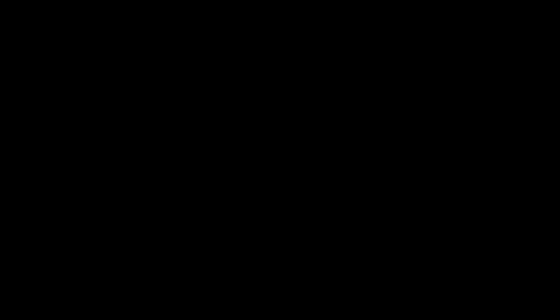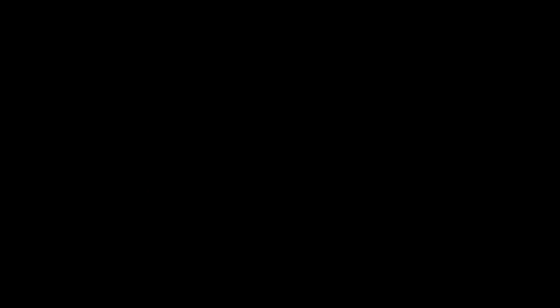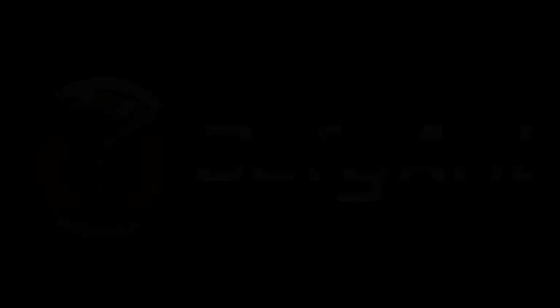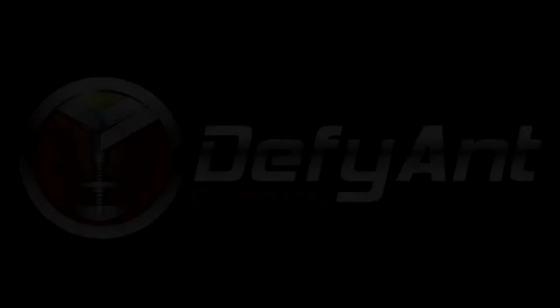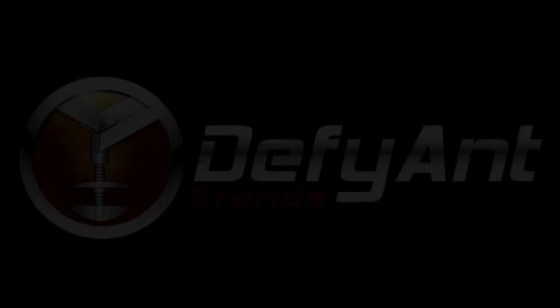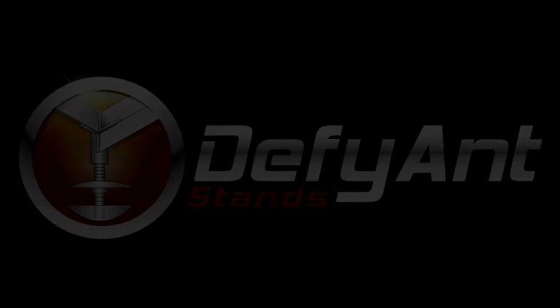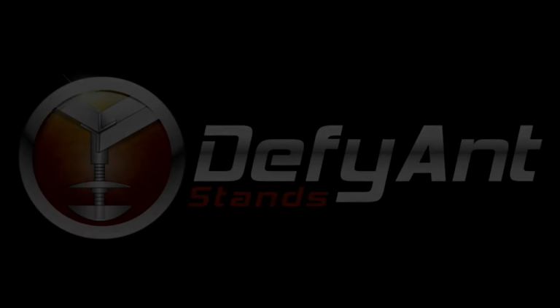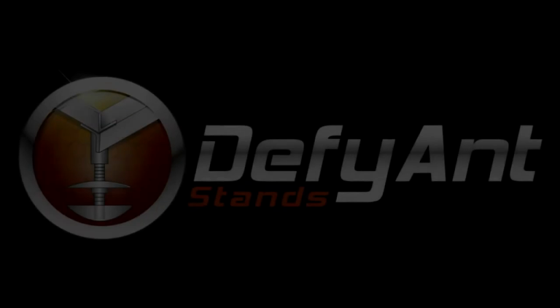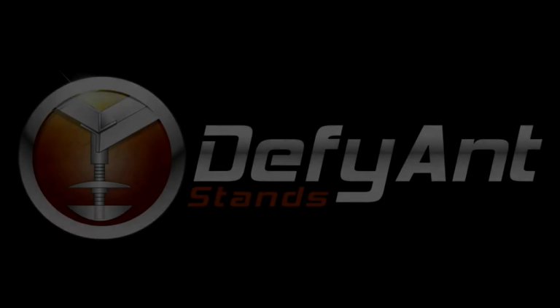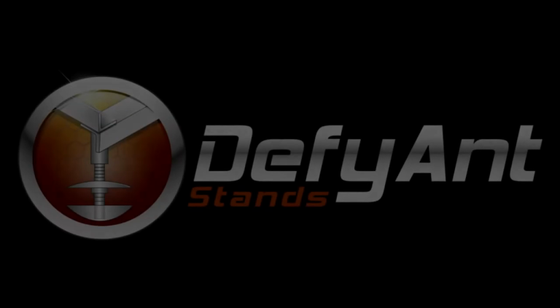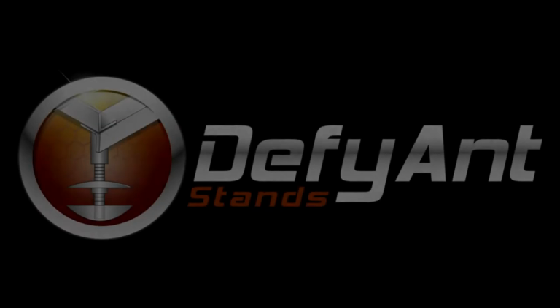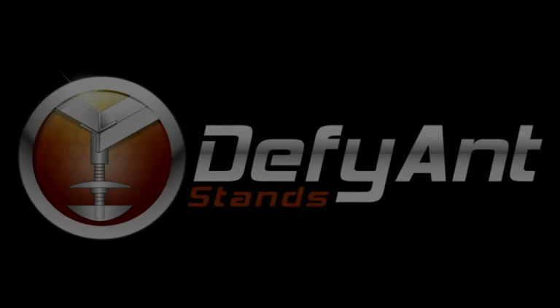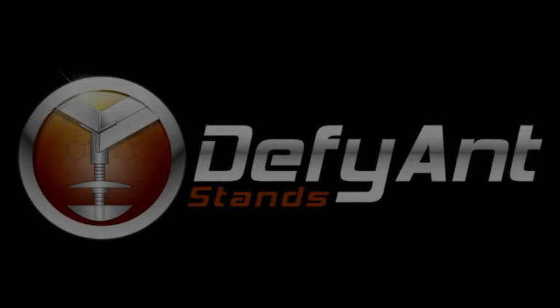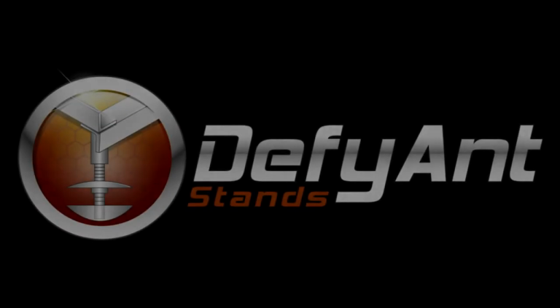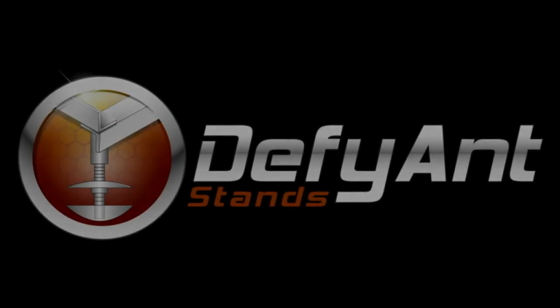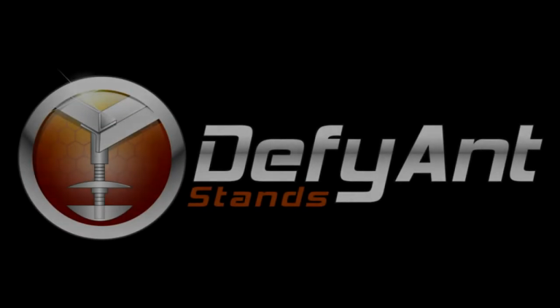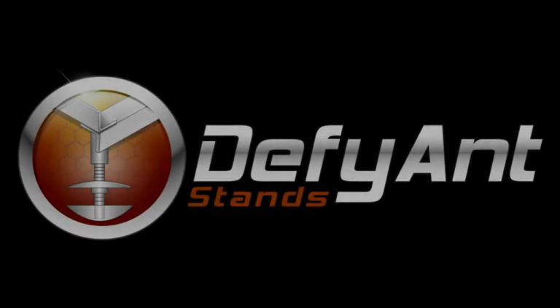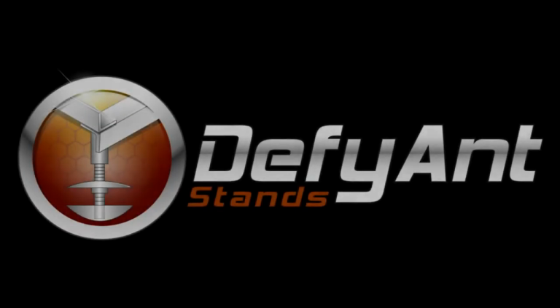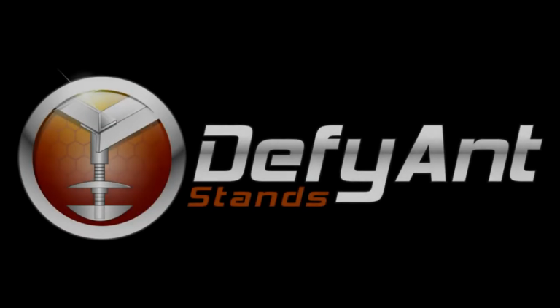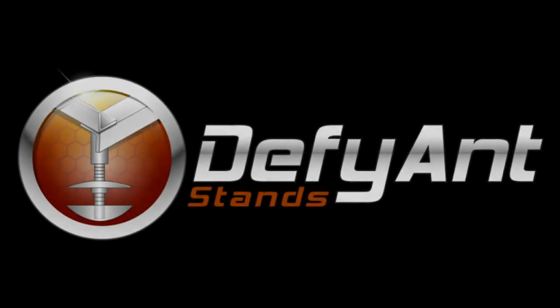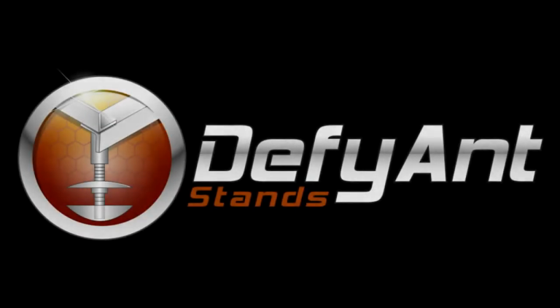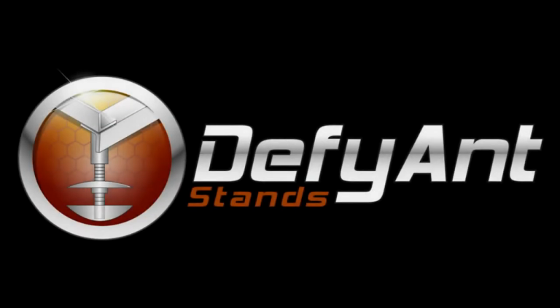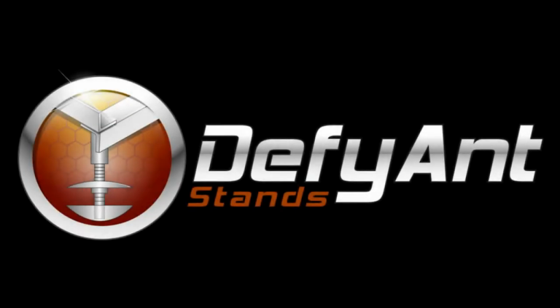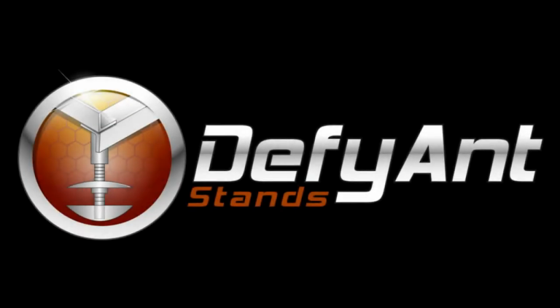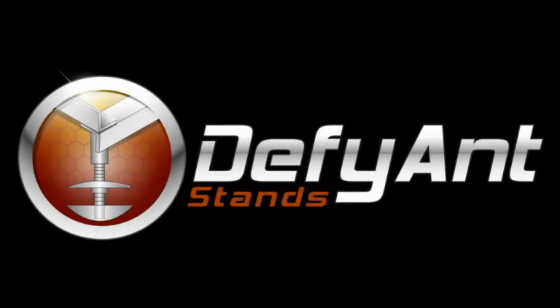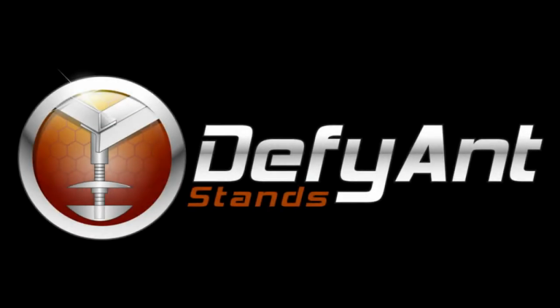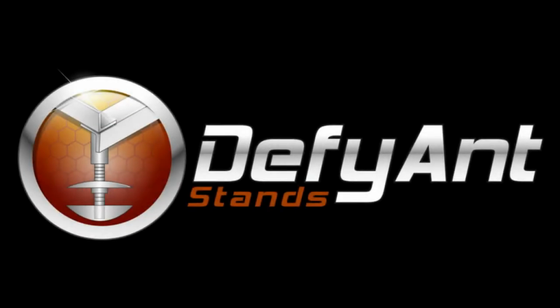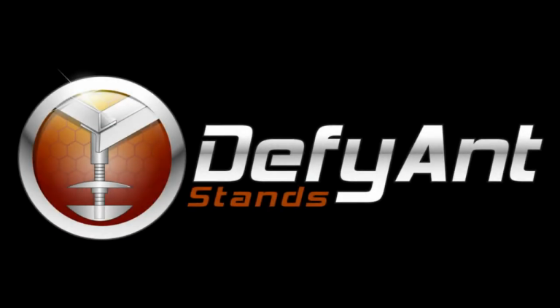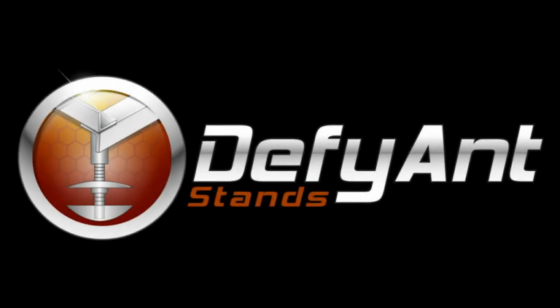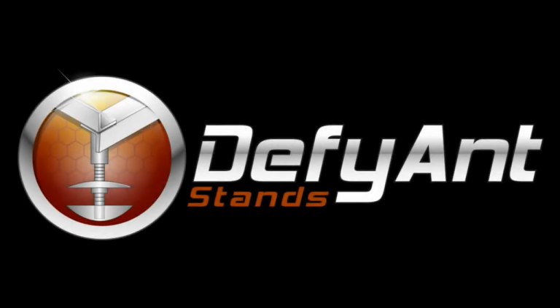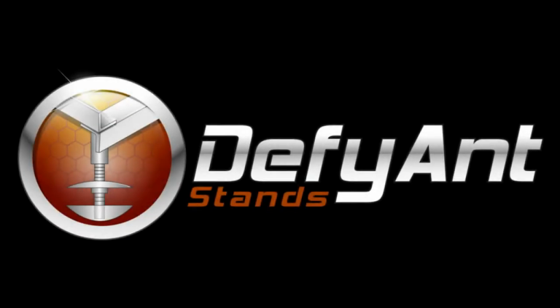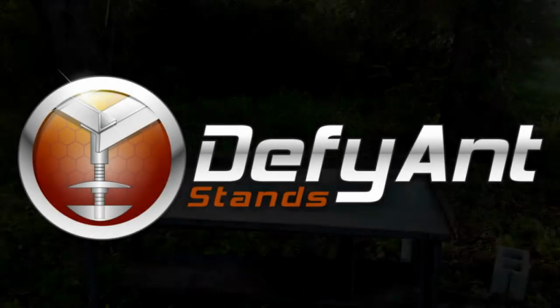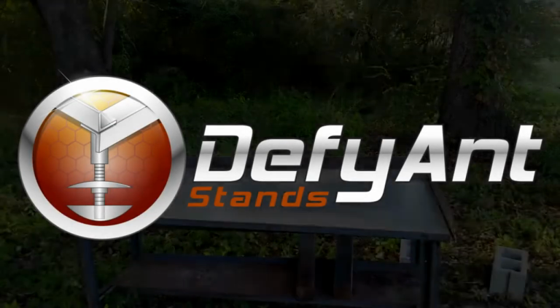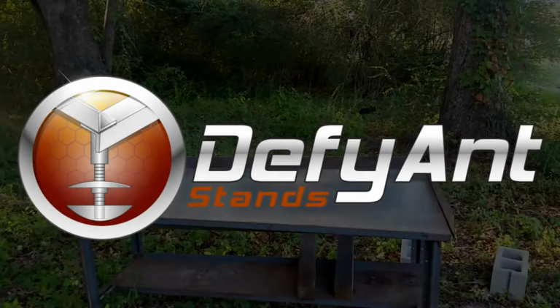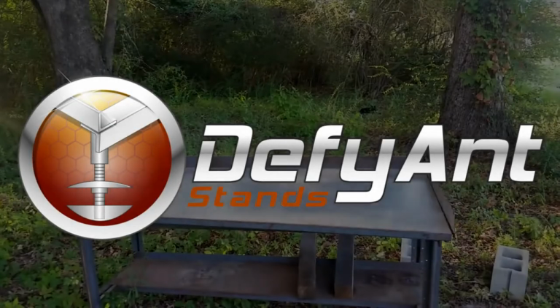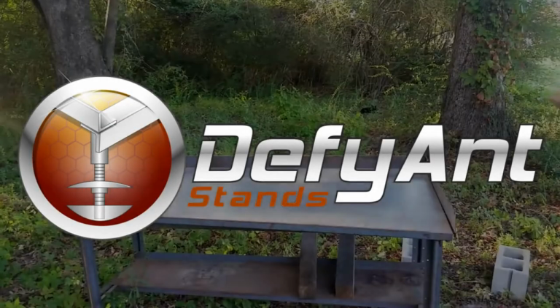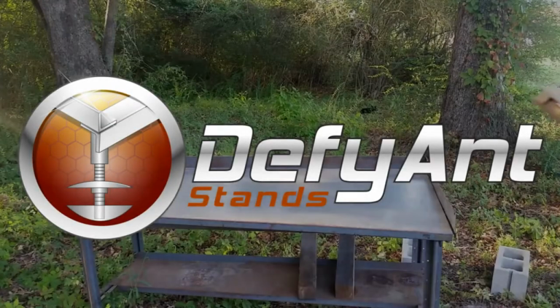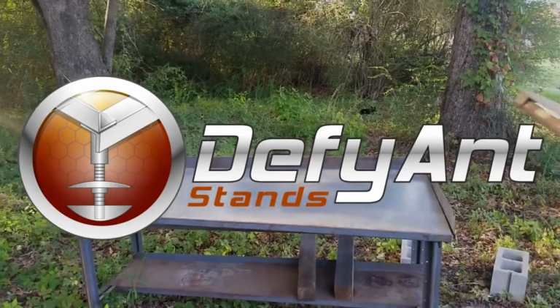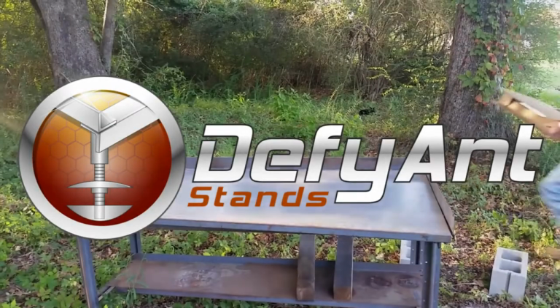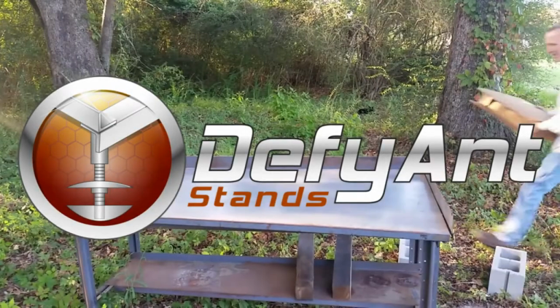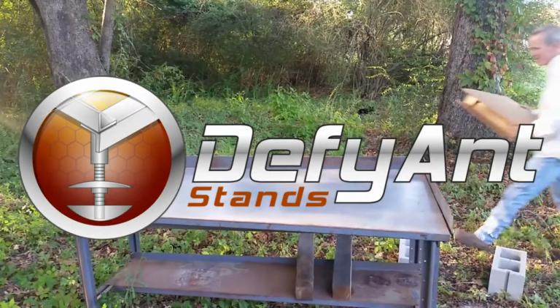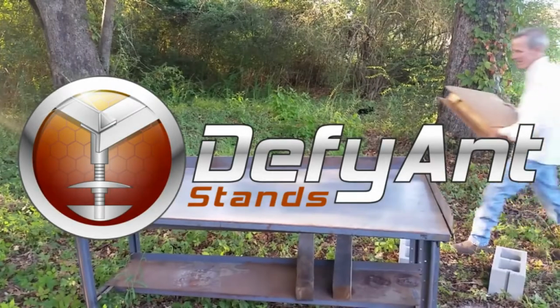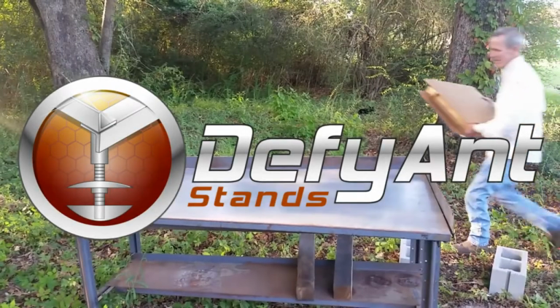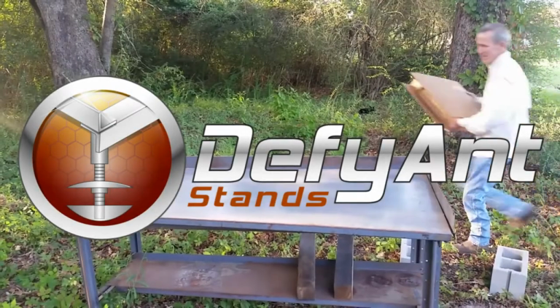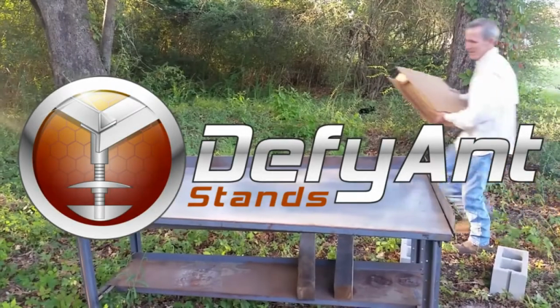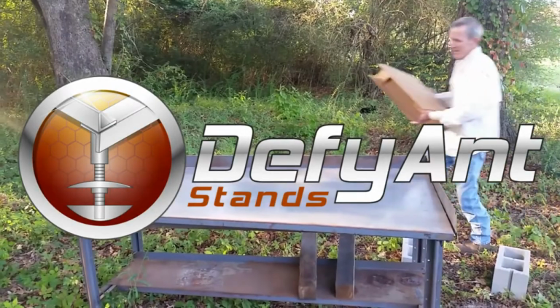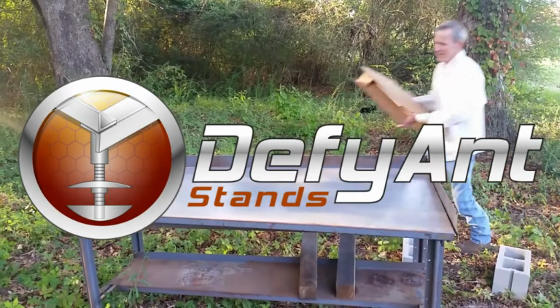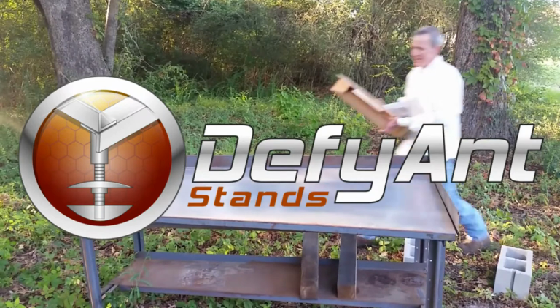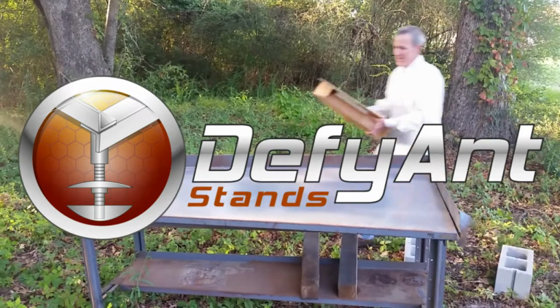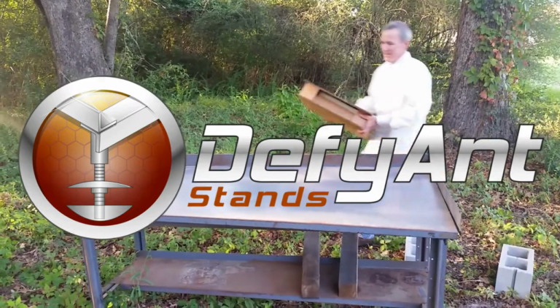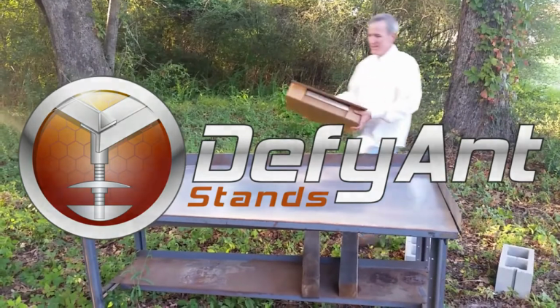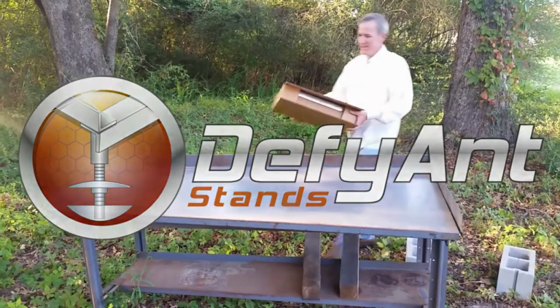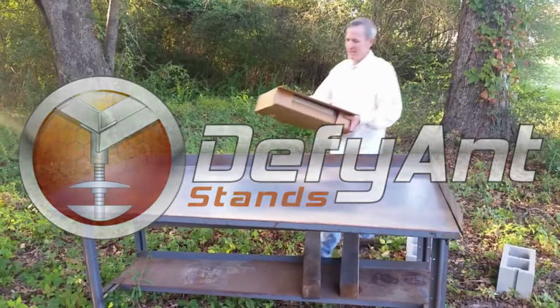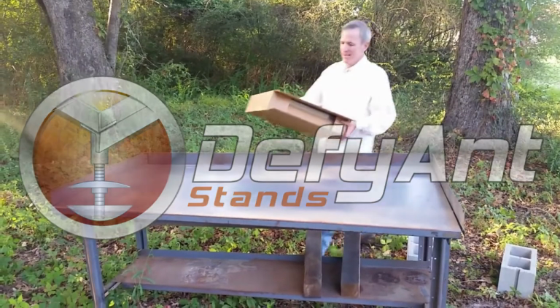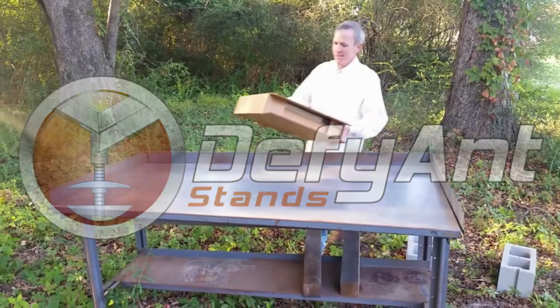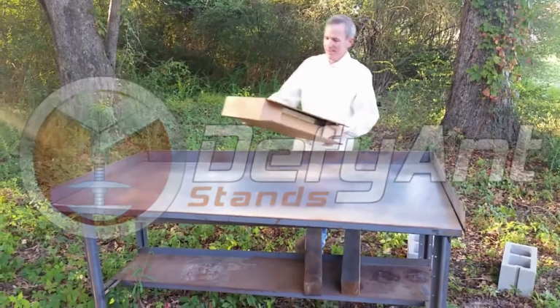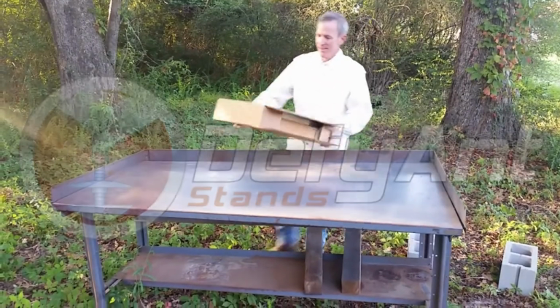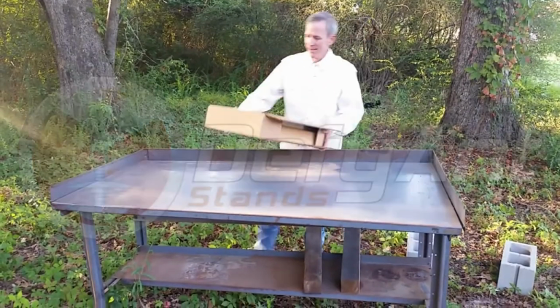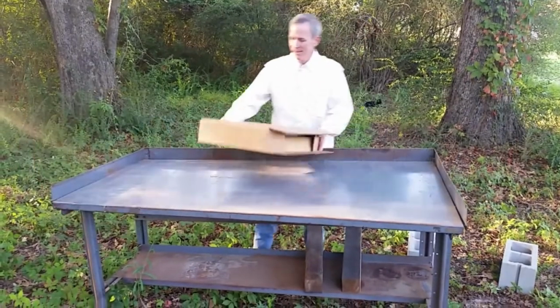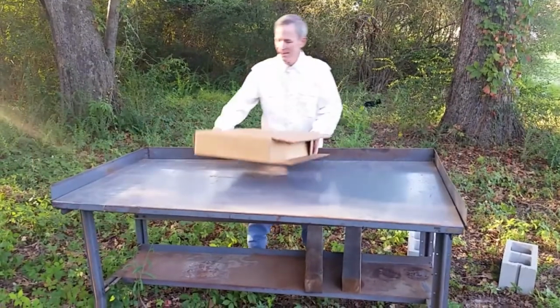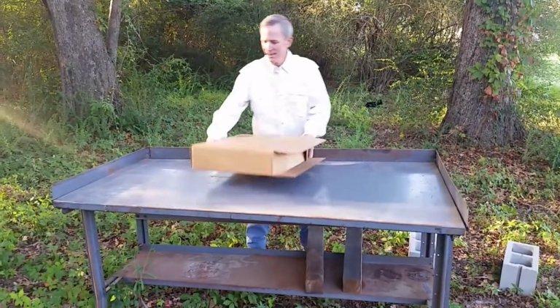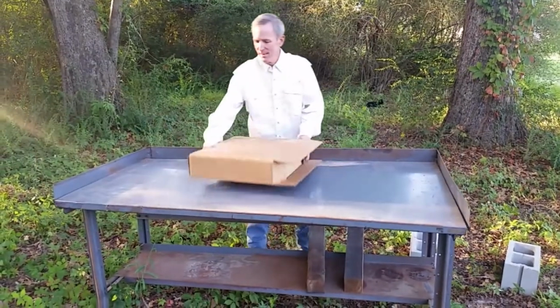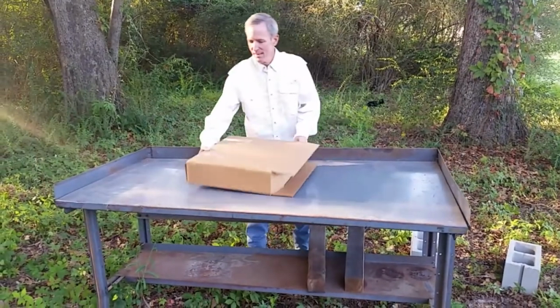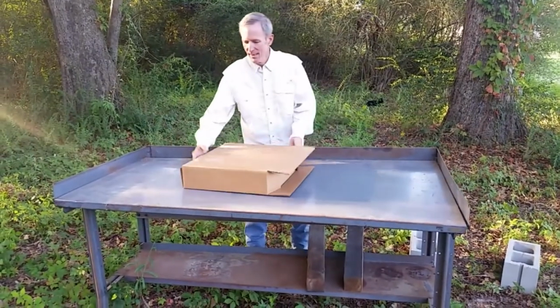If you keep bees and want to keep ants out of your beehives, this stand from Defiant Stand may be just the tool you're looking for.